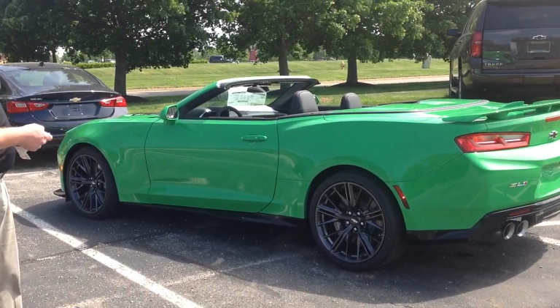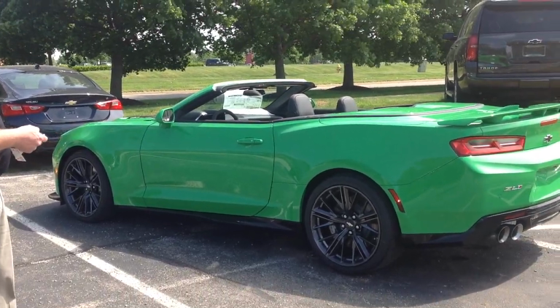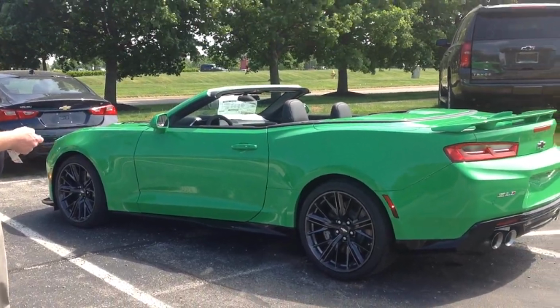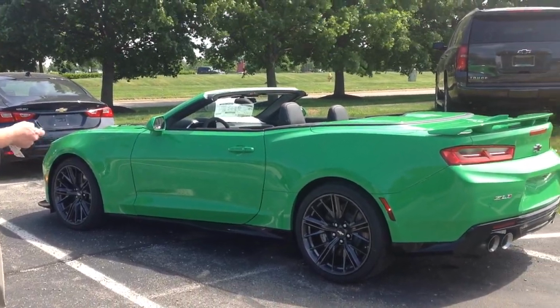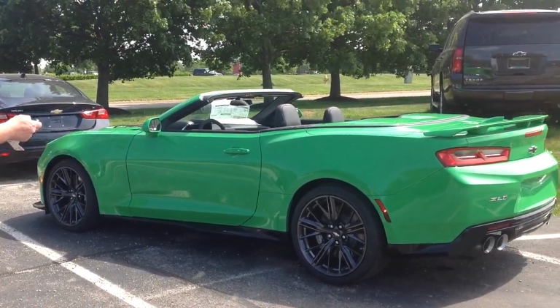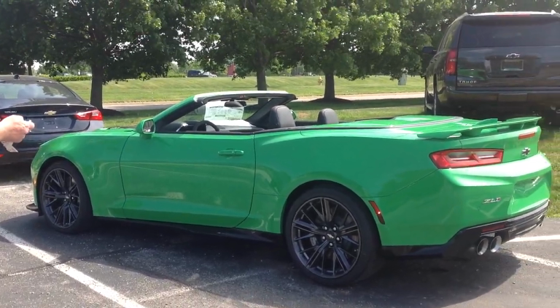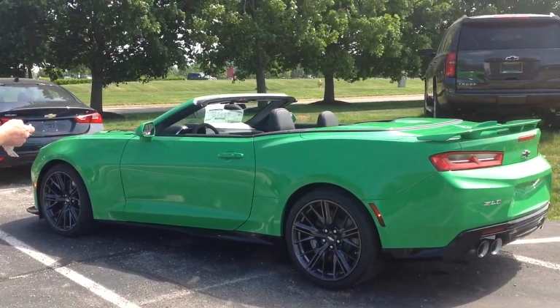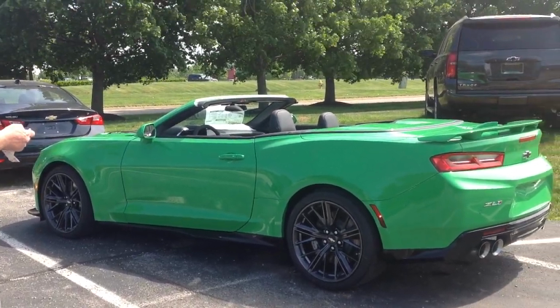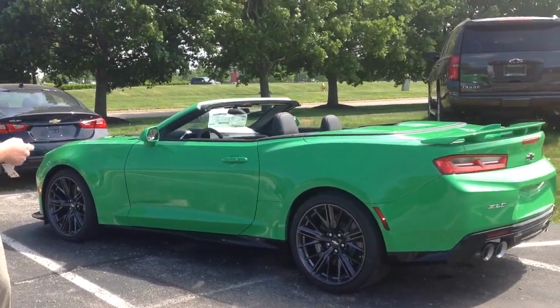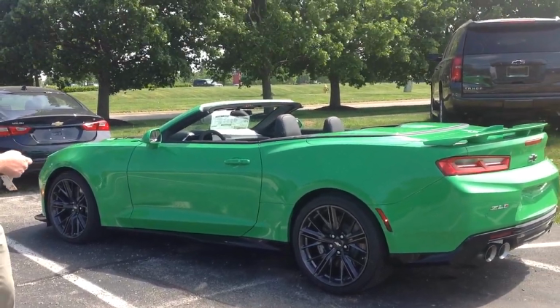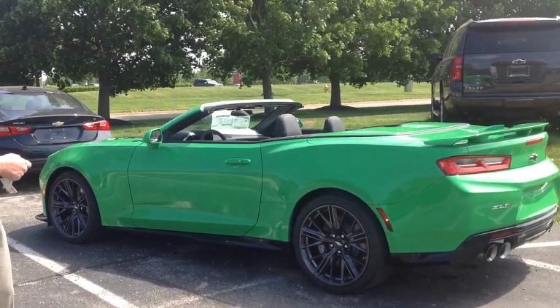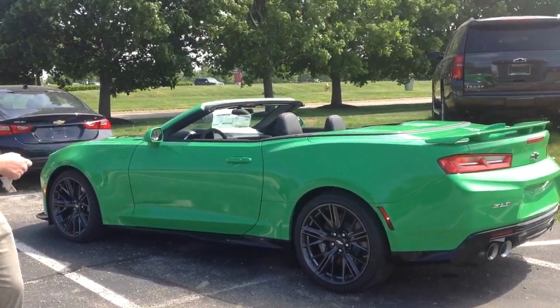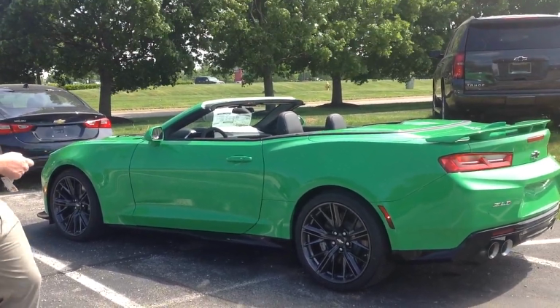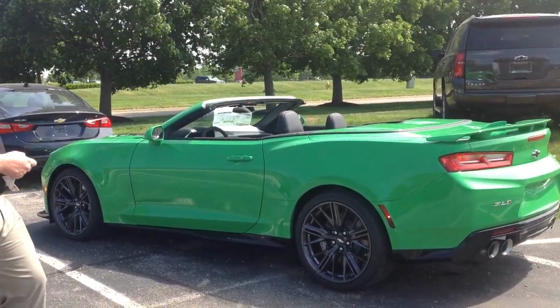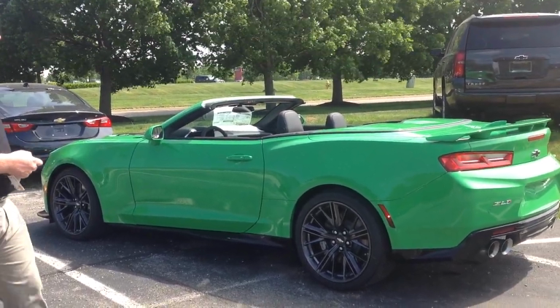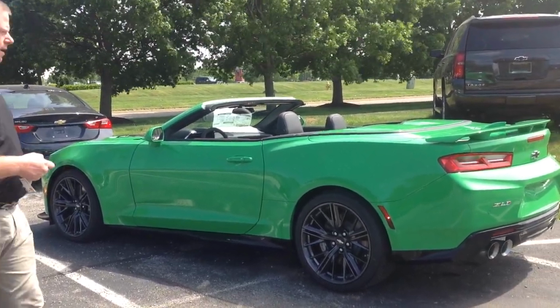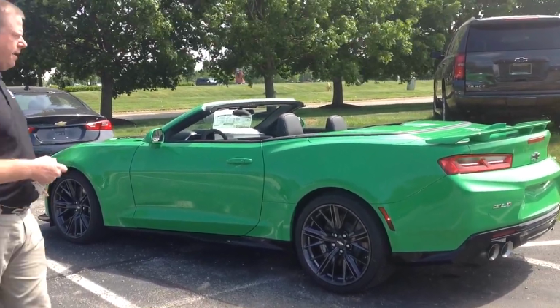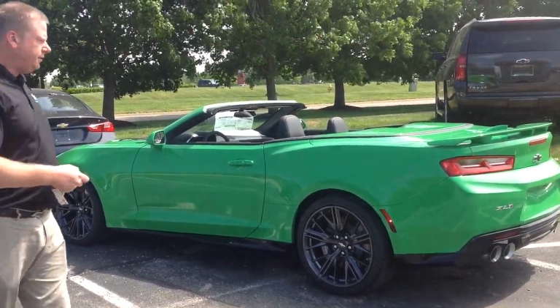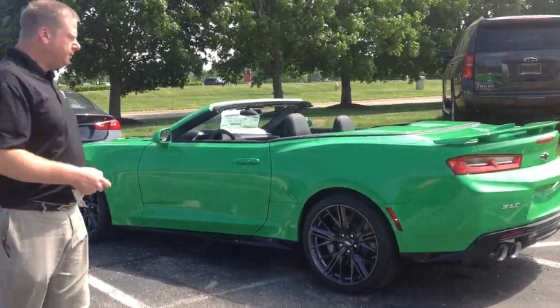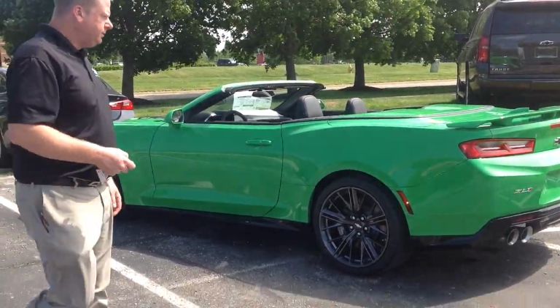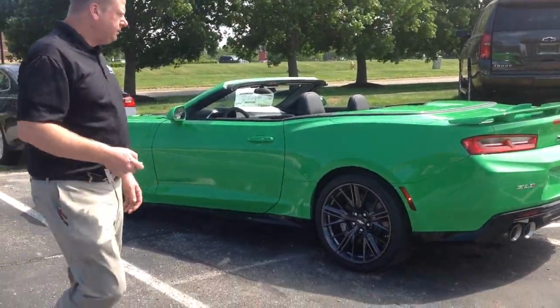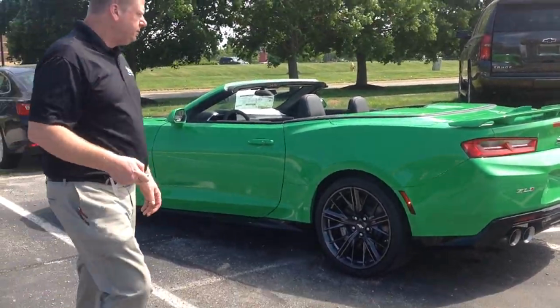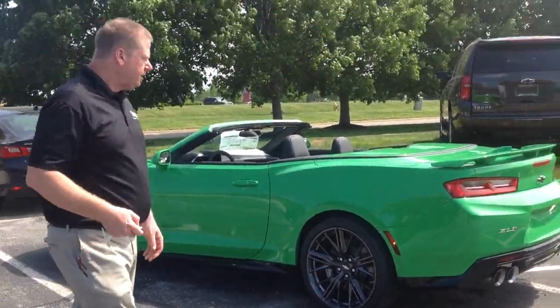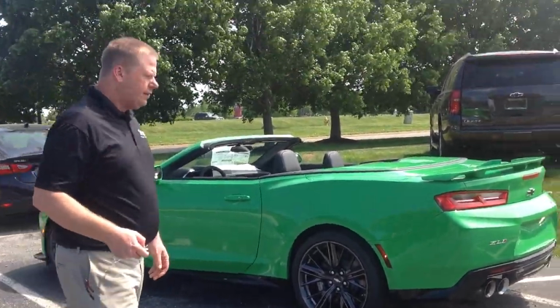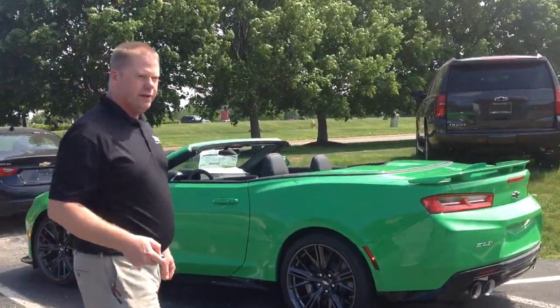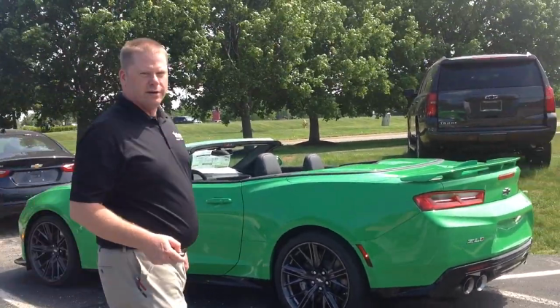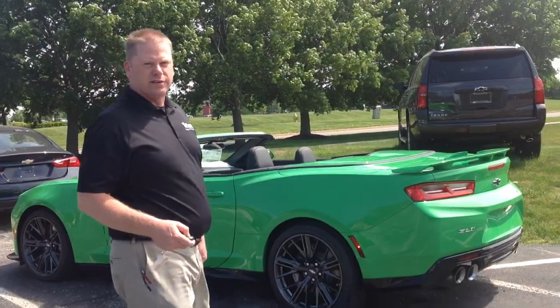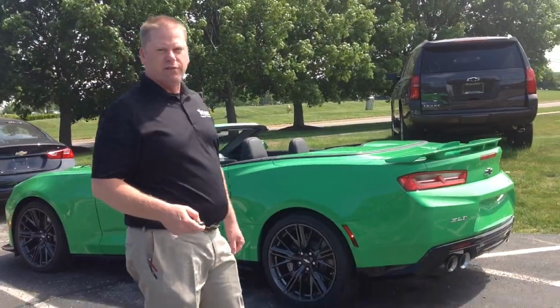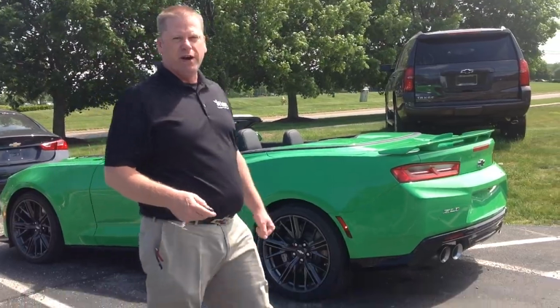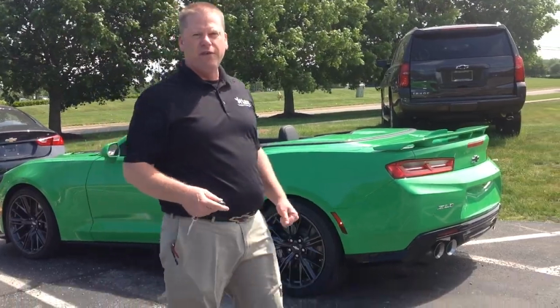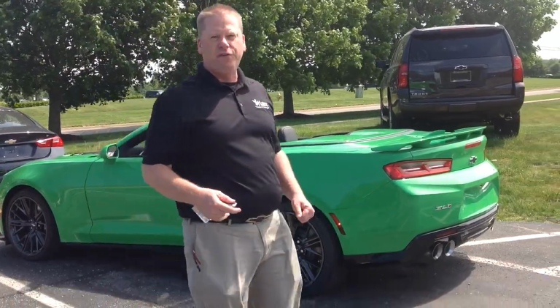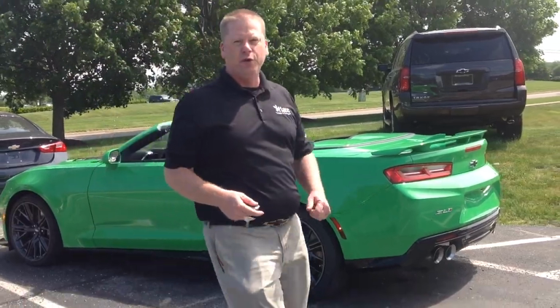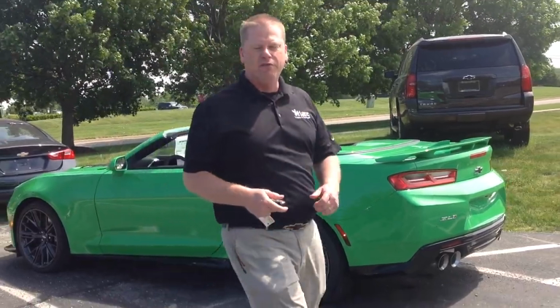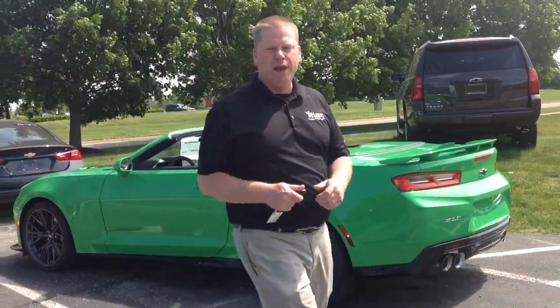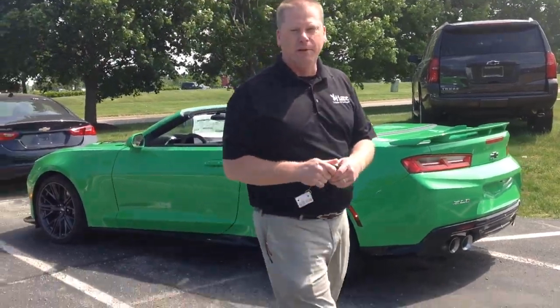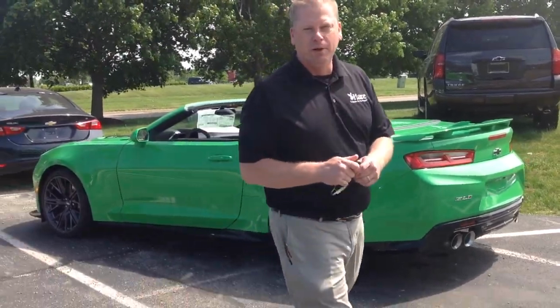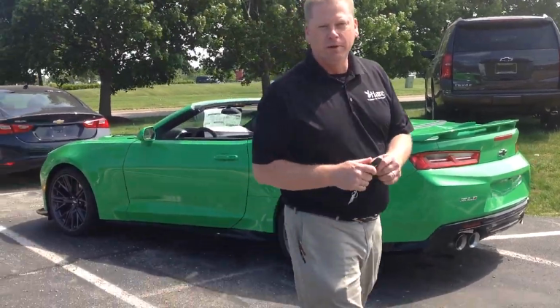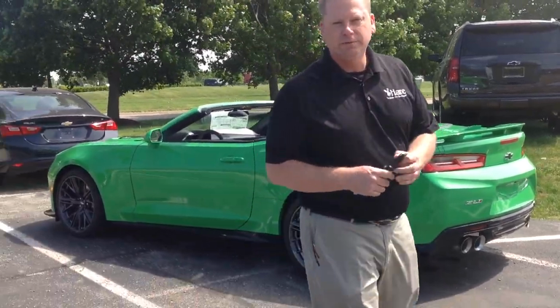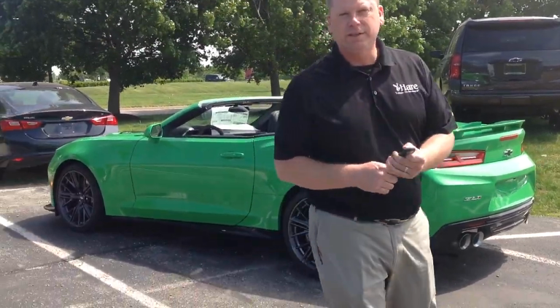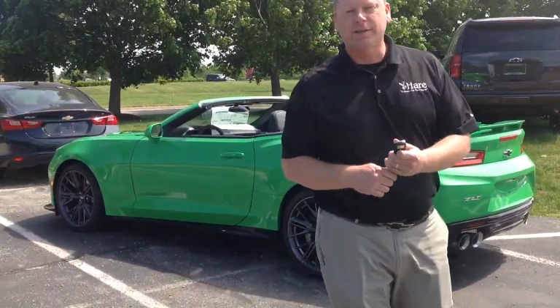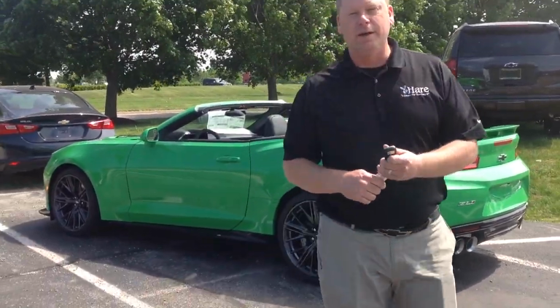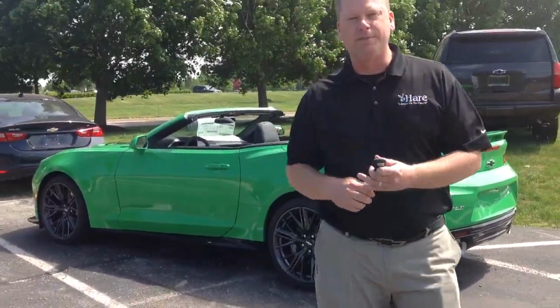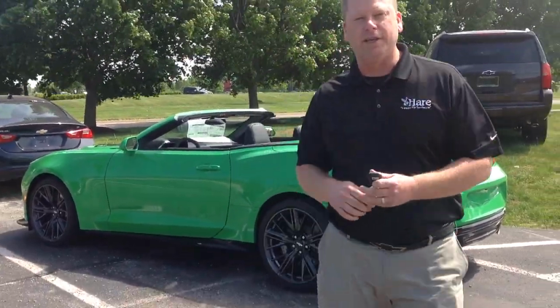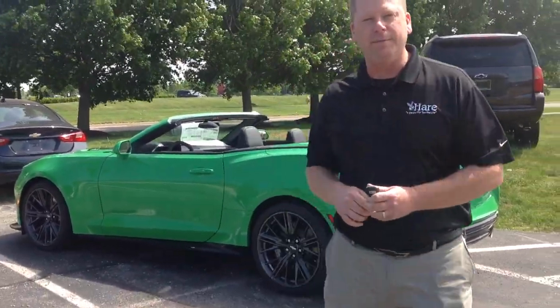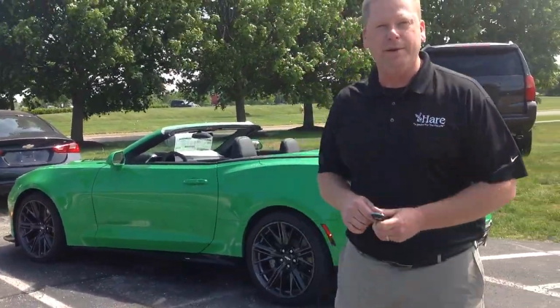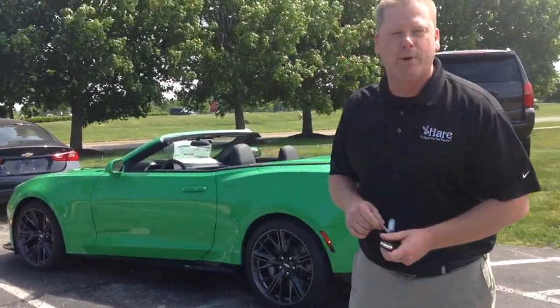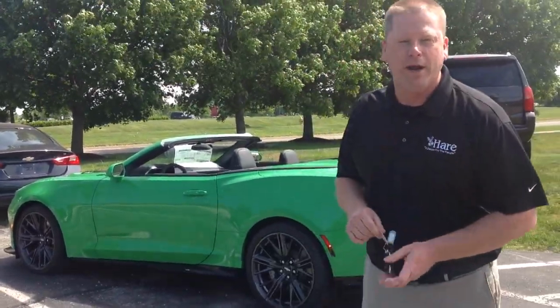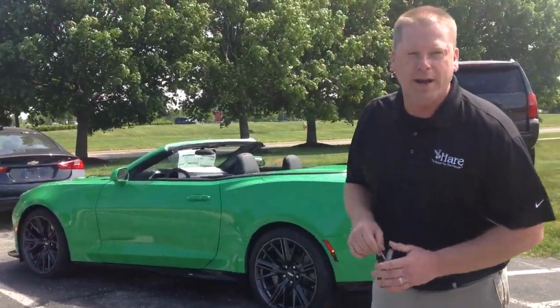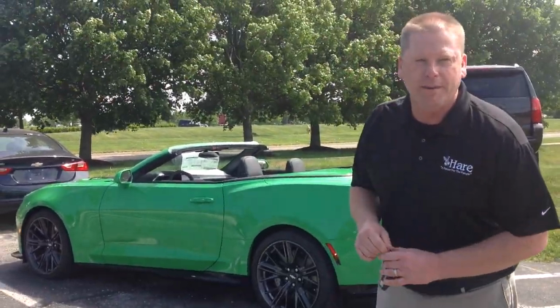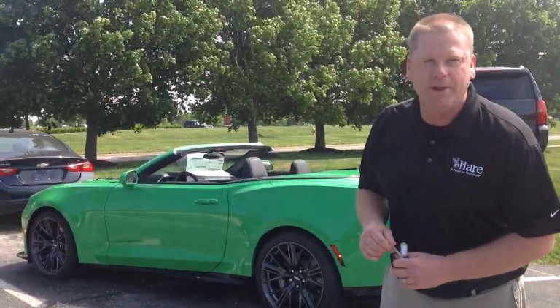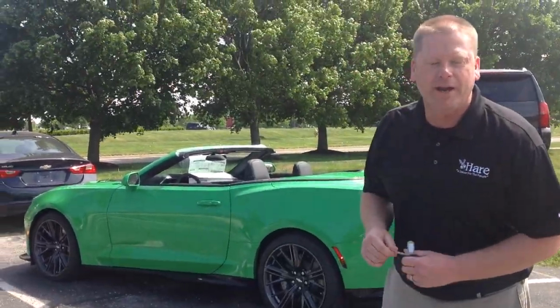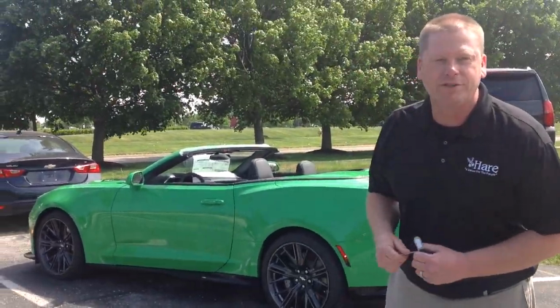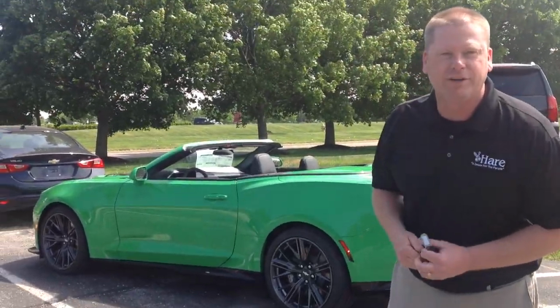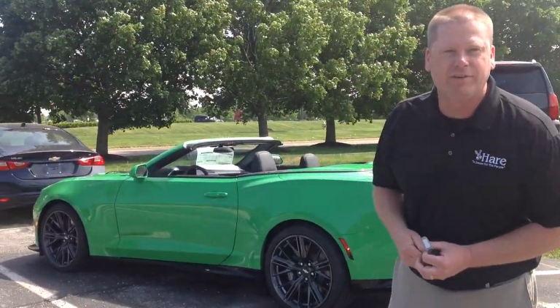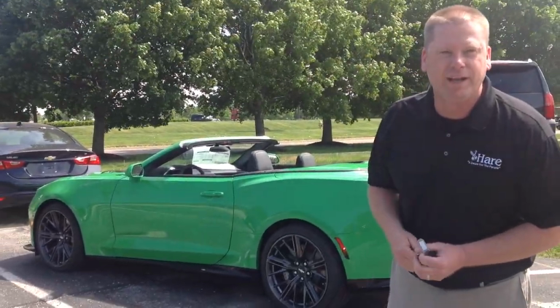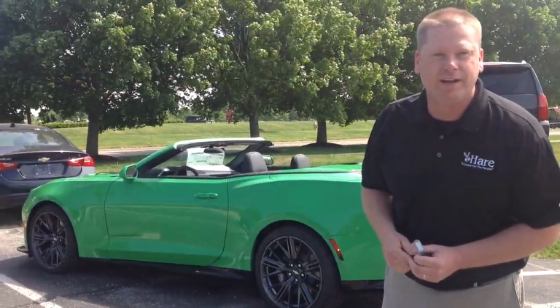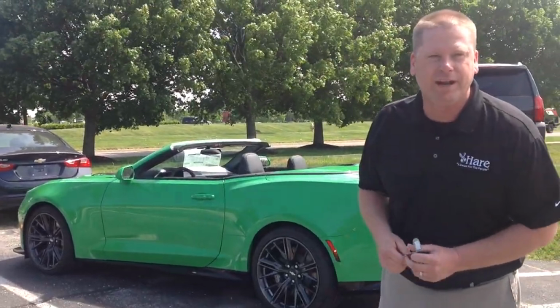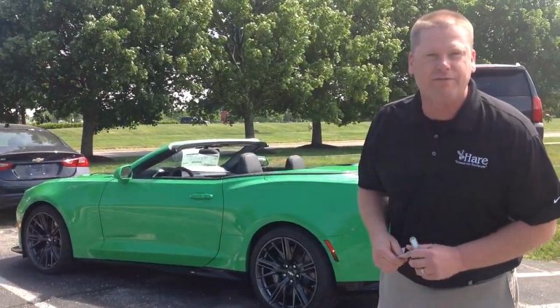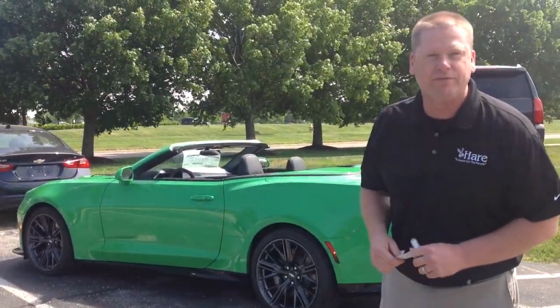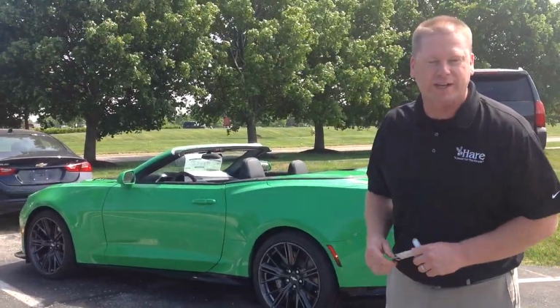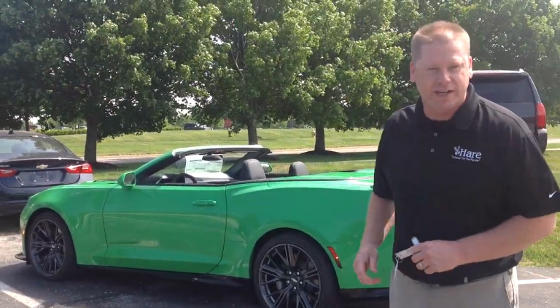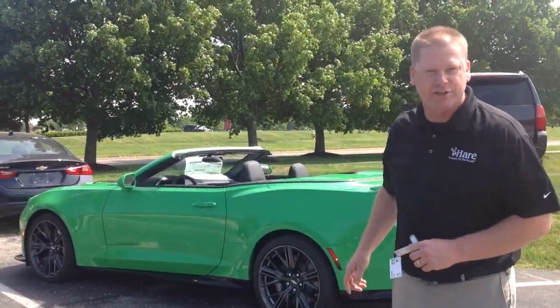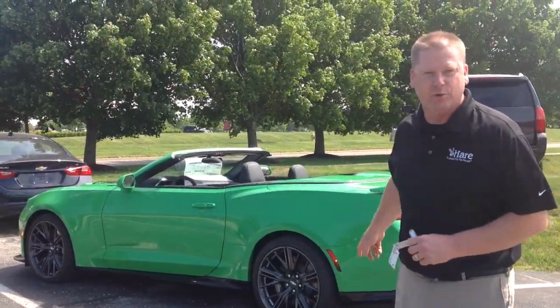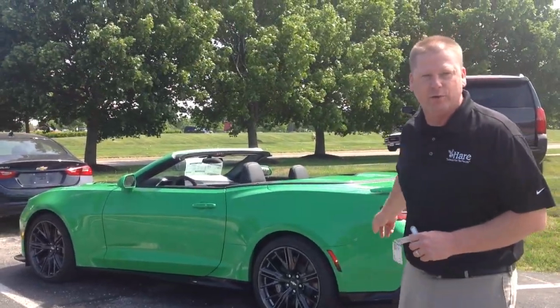It's a beautiful car. There are very few available. Come see me, Brian Eibel, at Hair Chevrolet today to get yours.